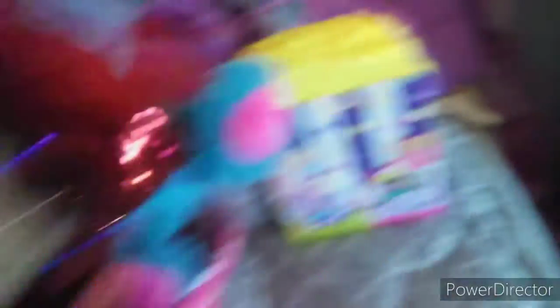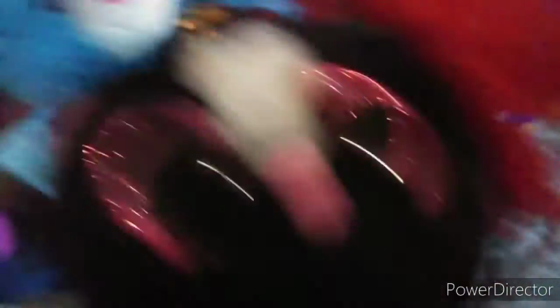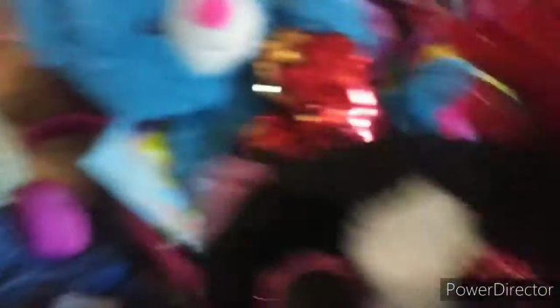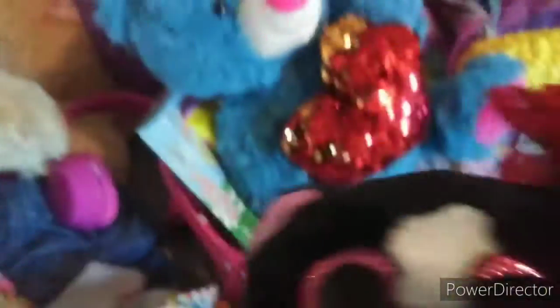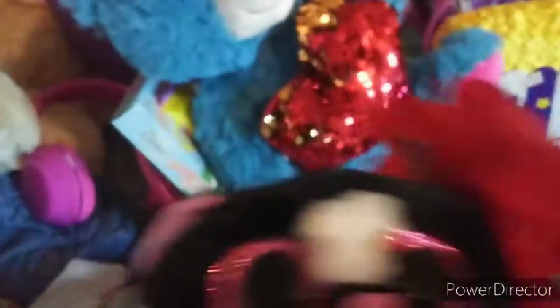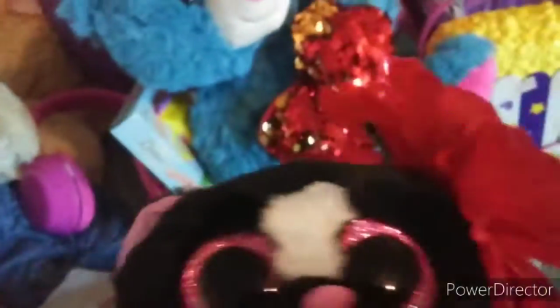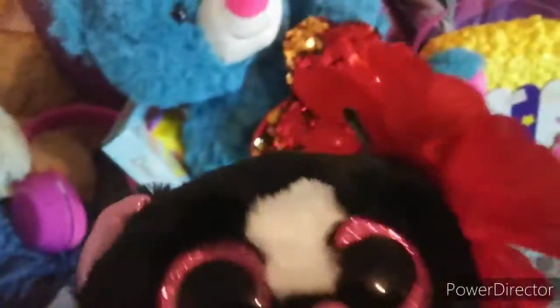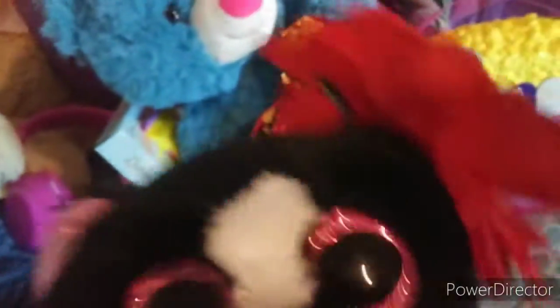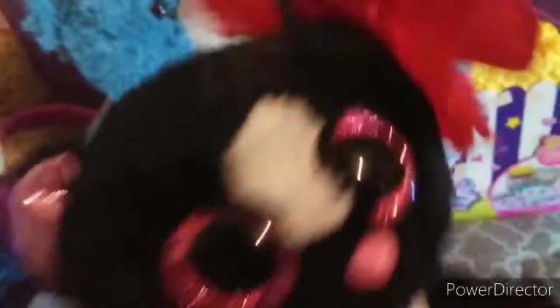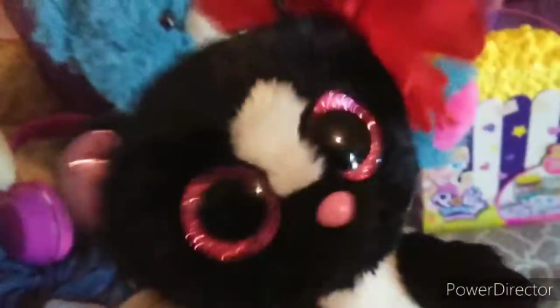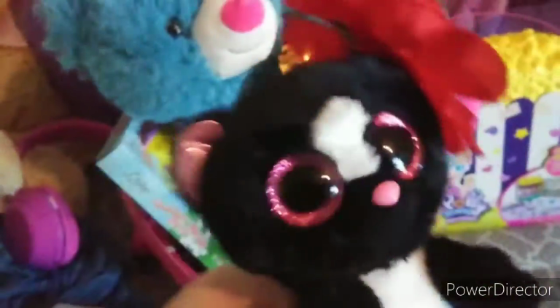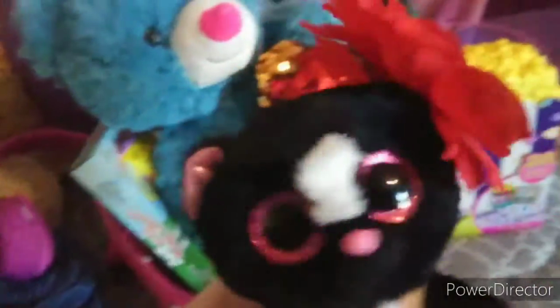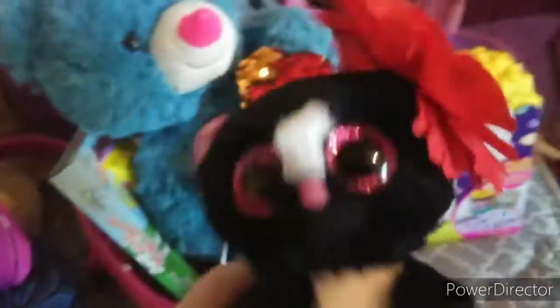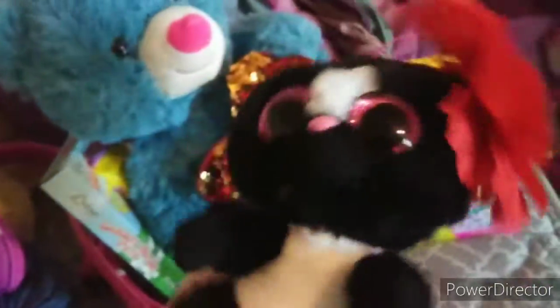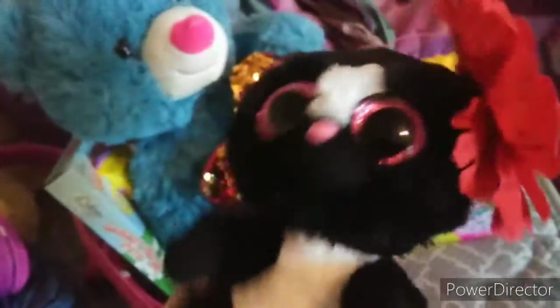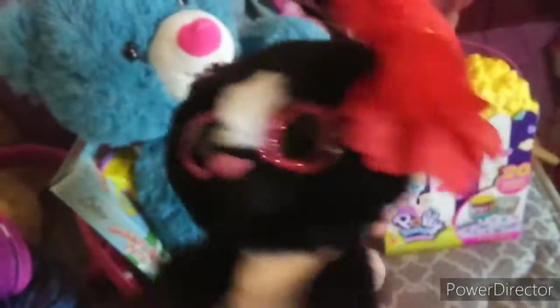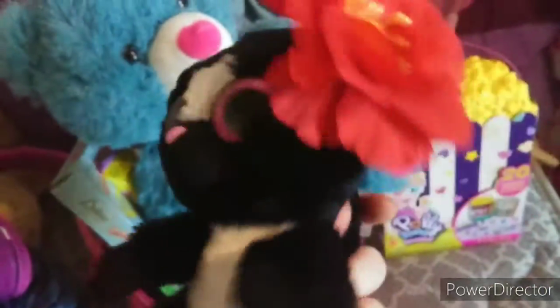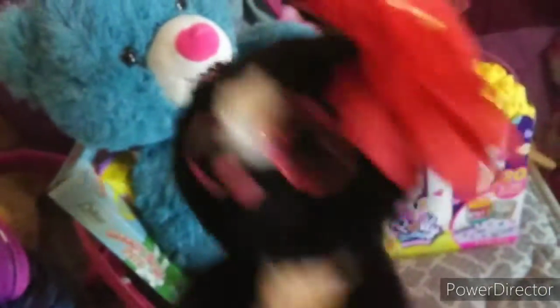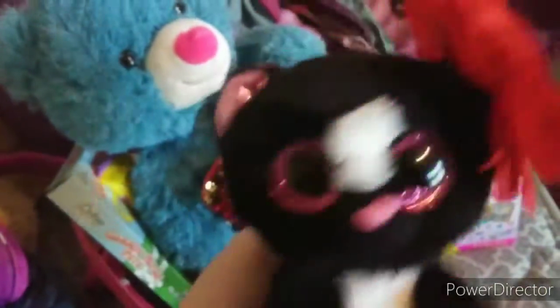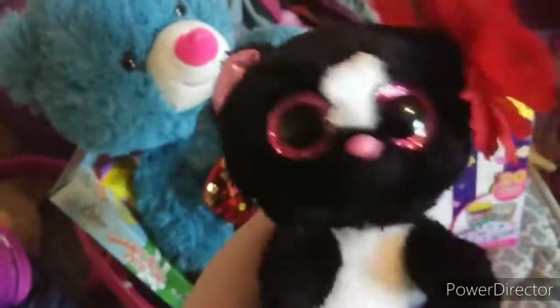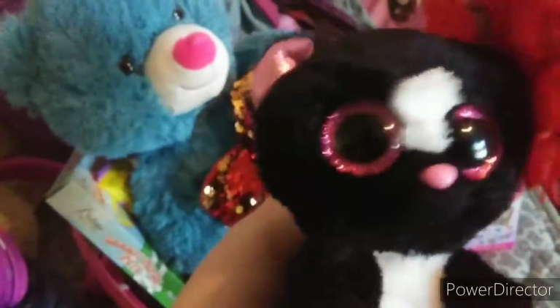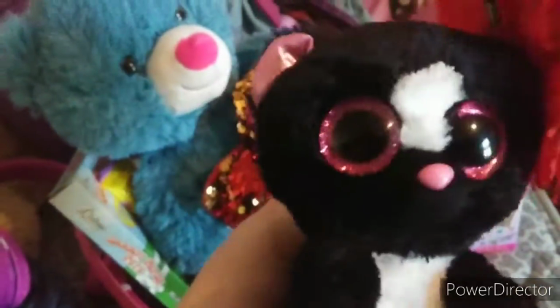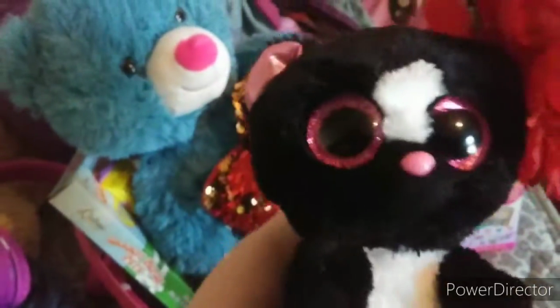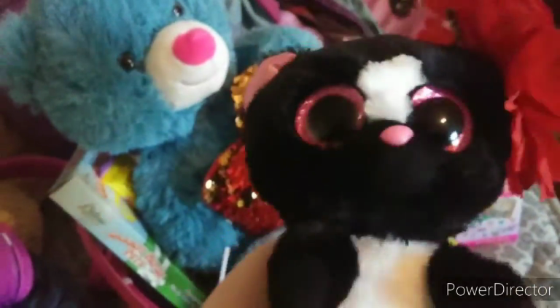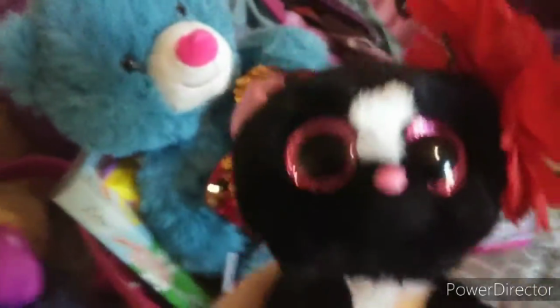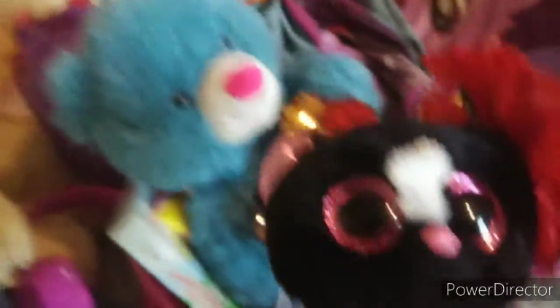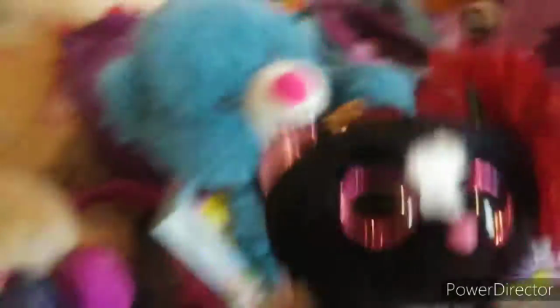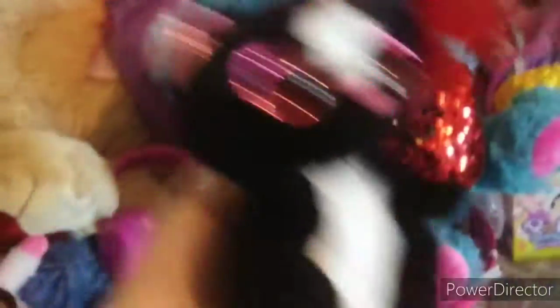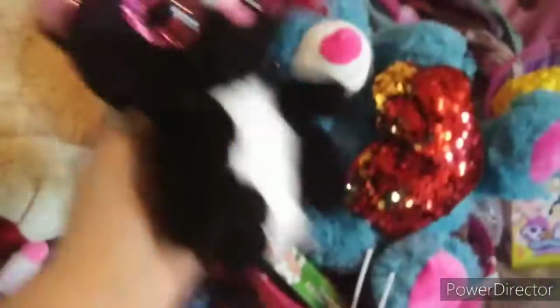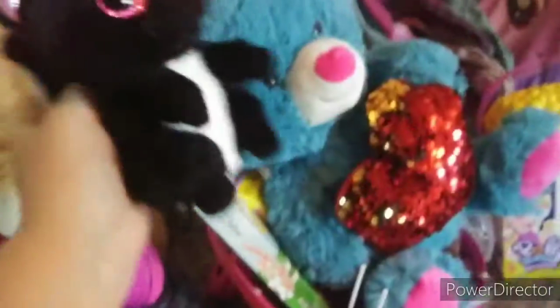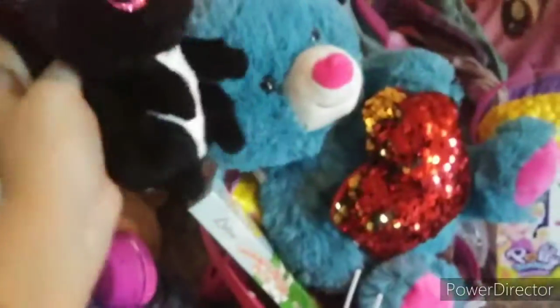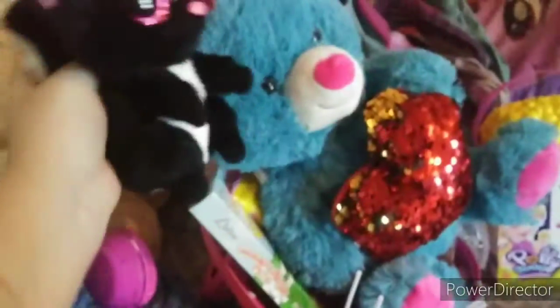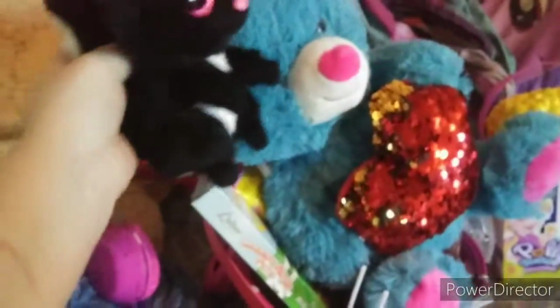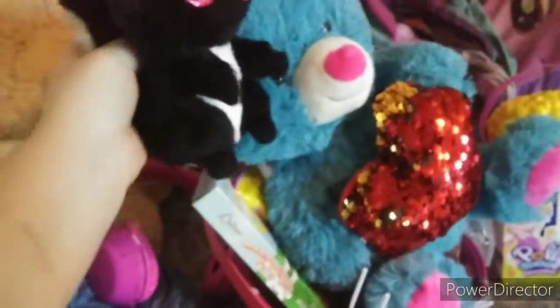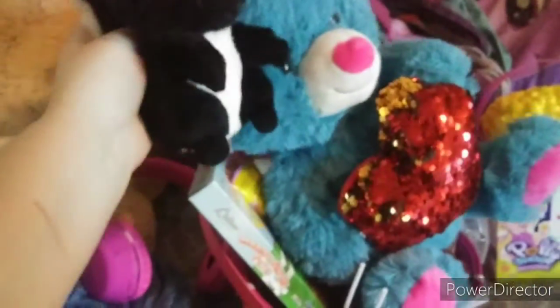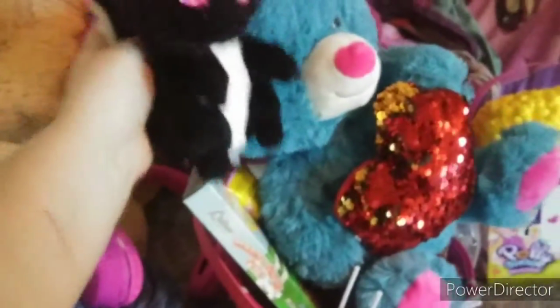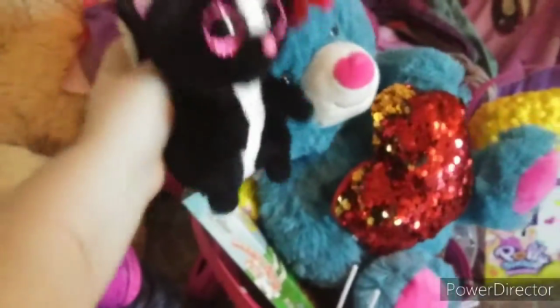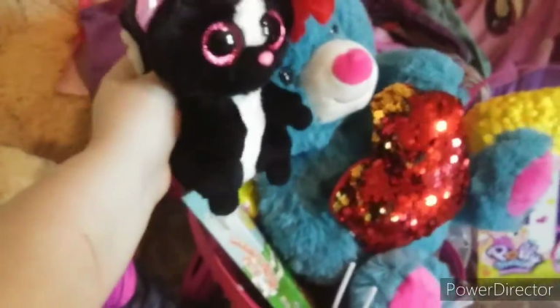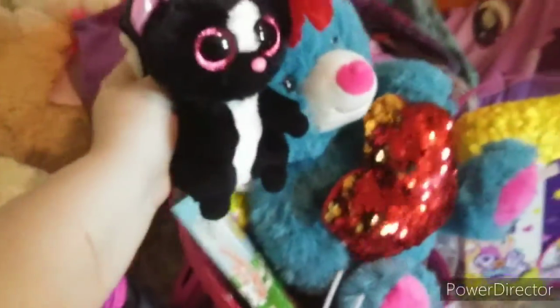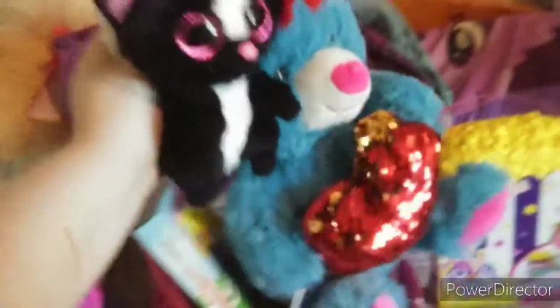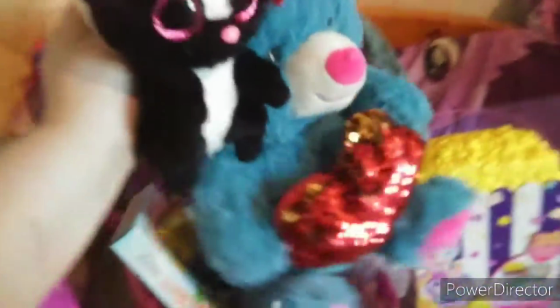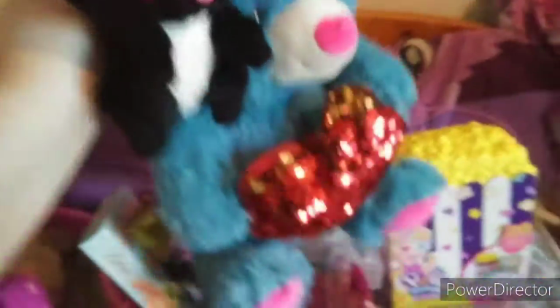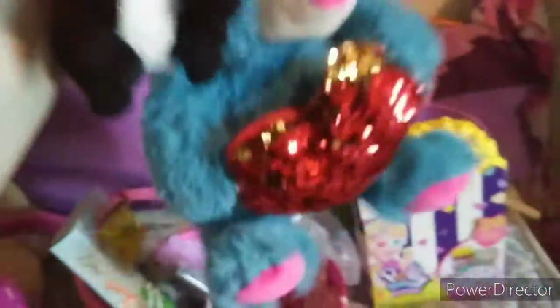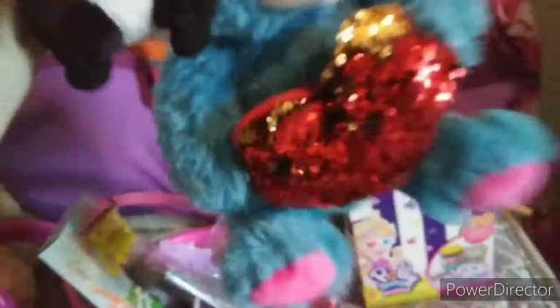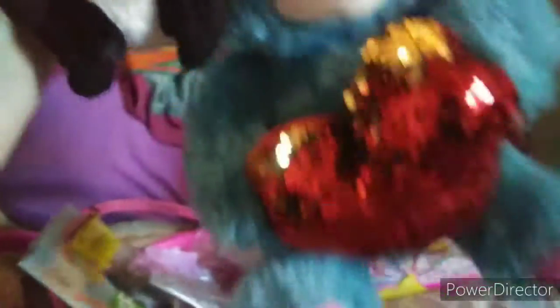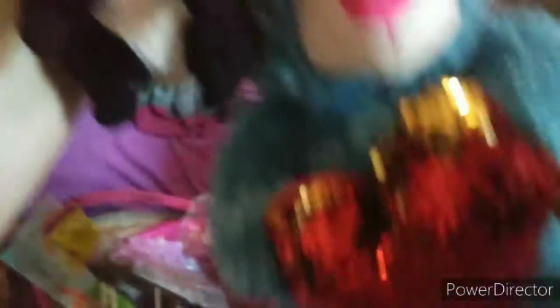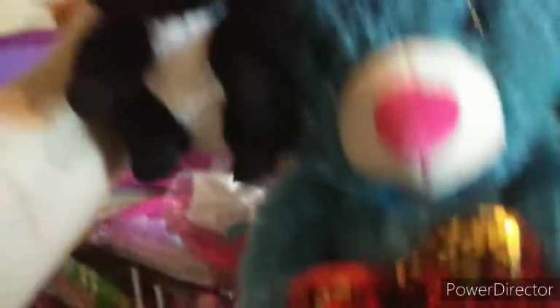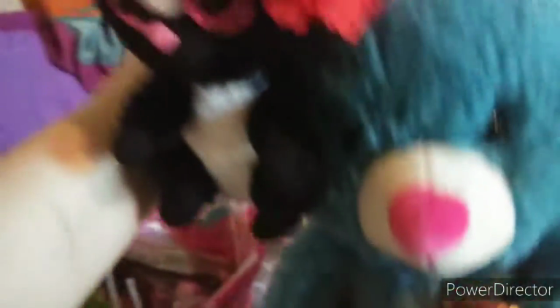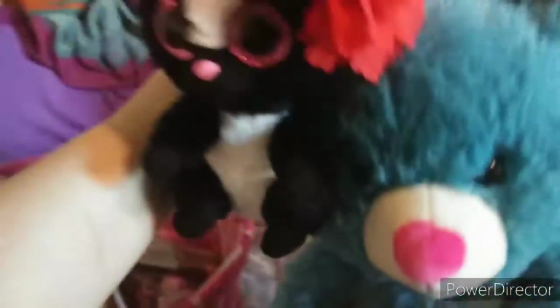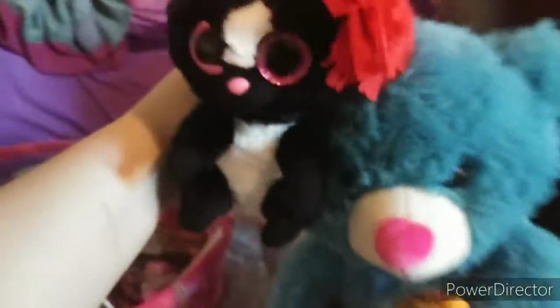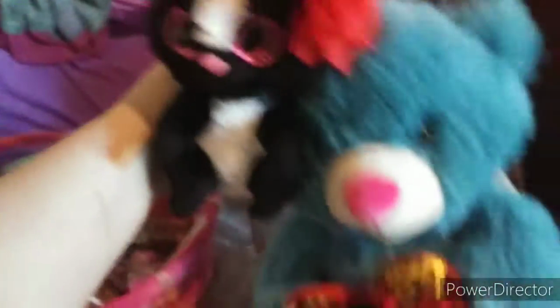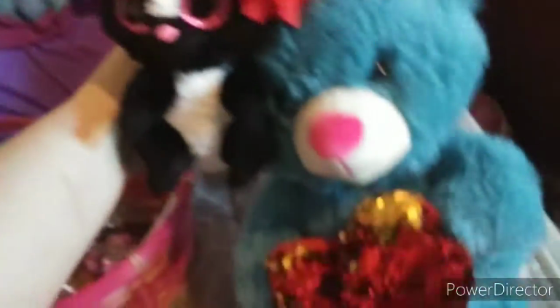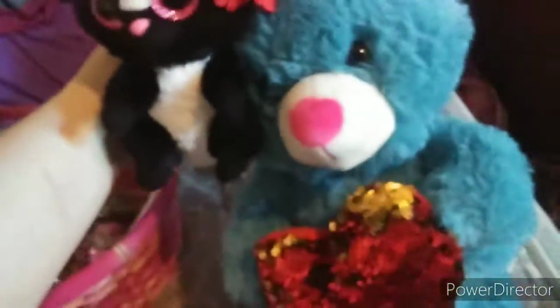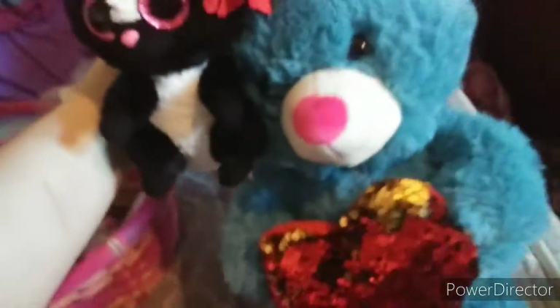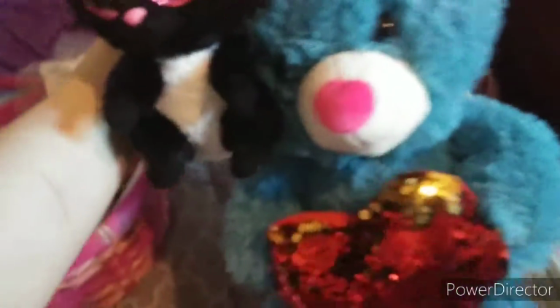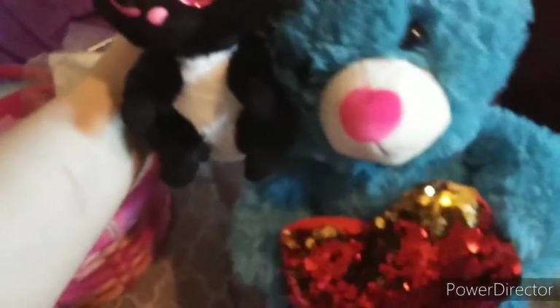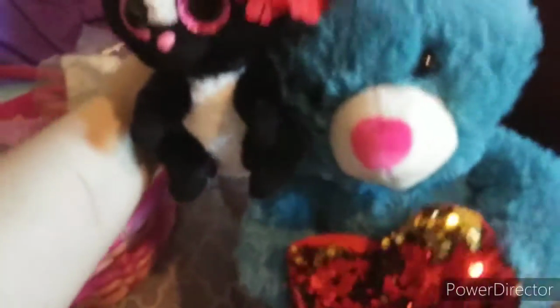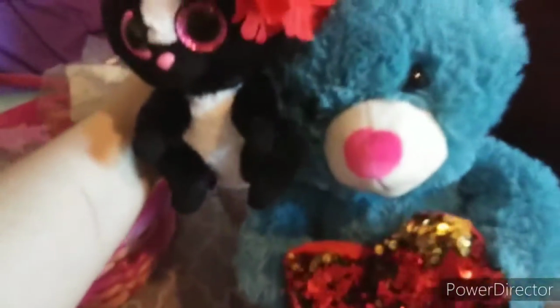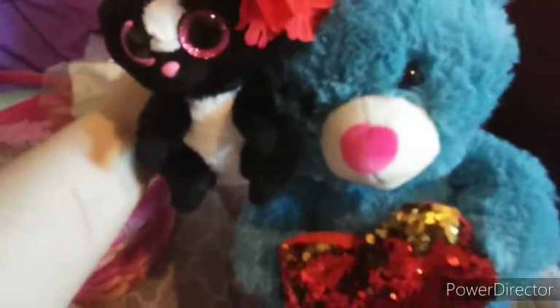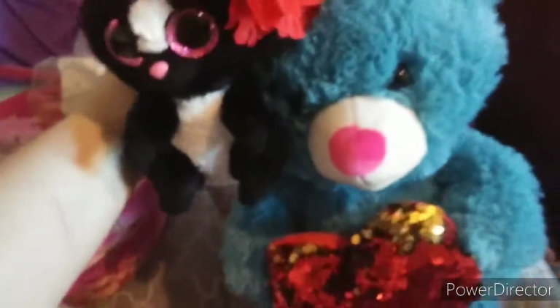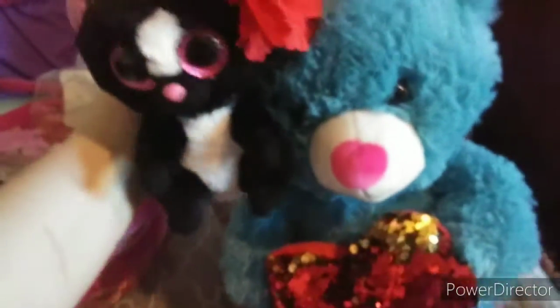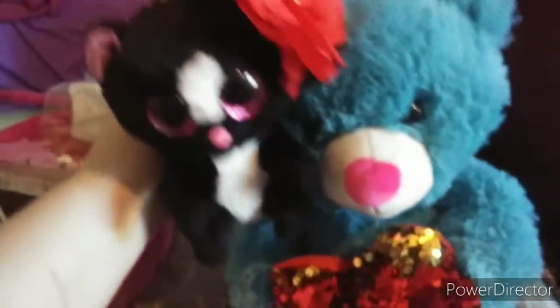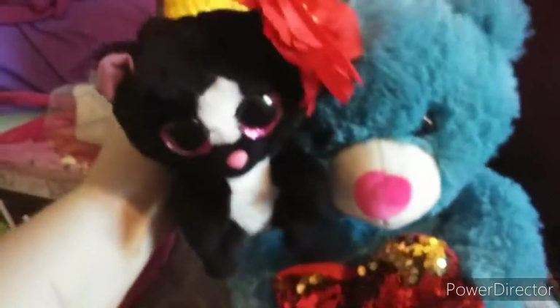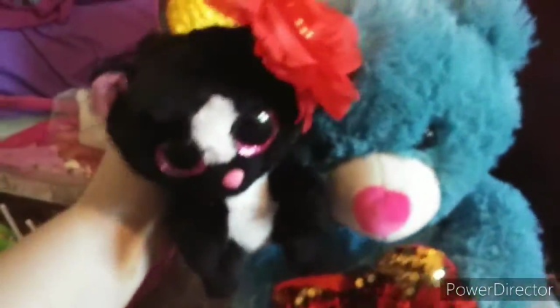What guys do with easter egg. Look, these are bear.